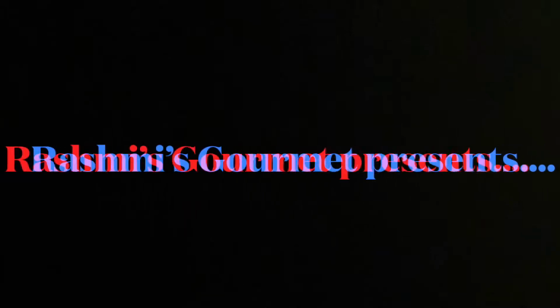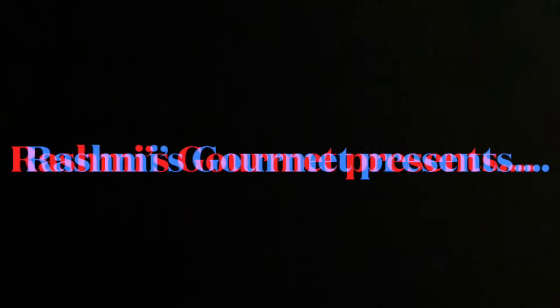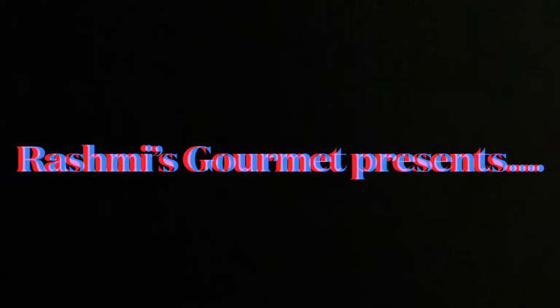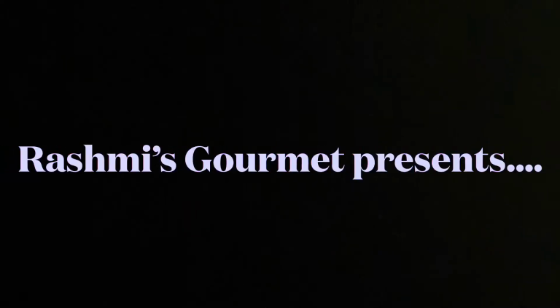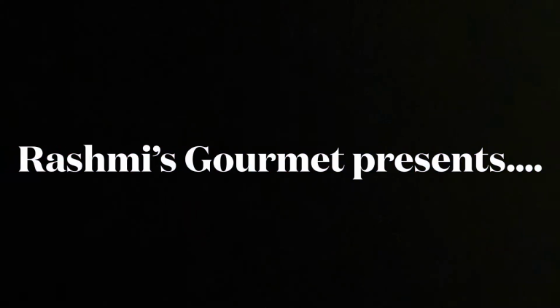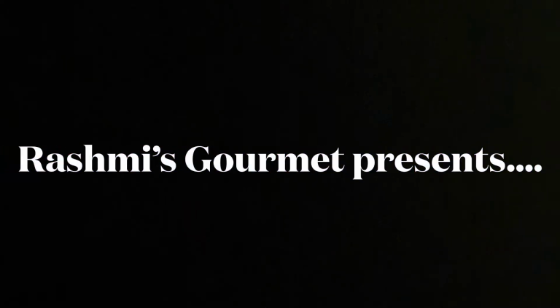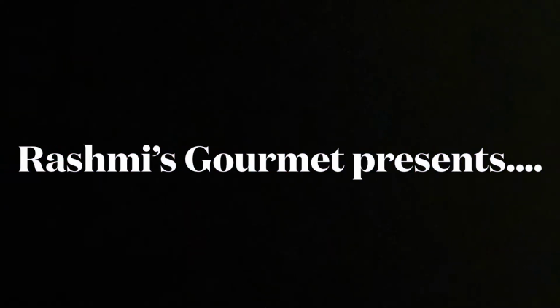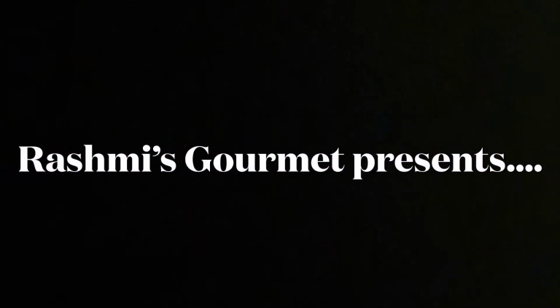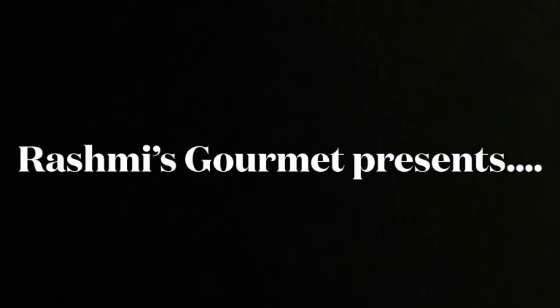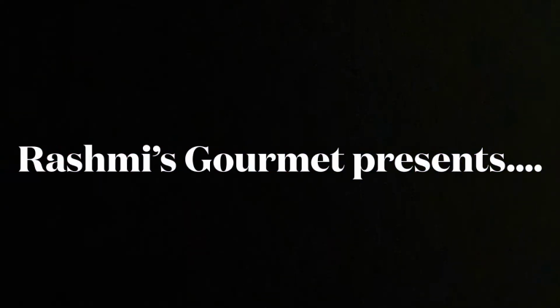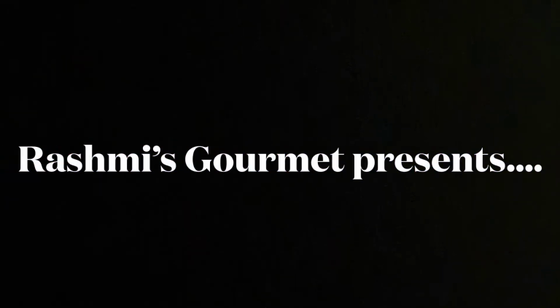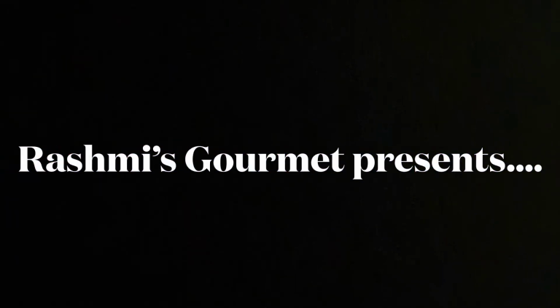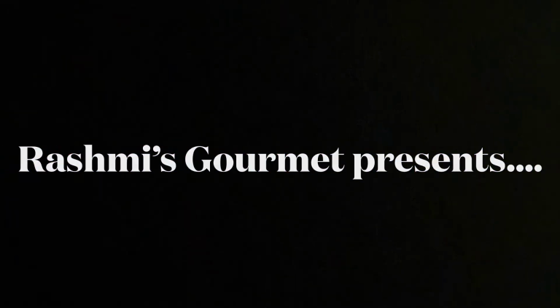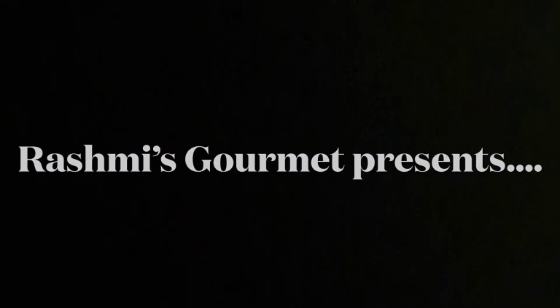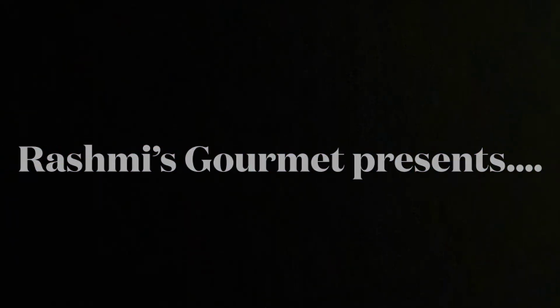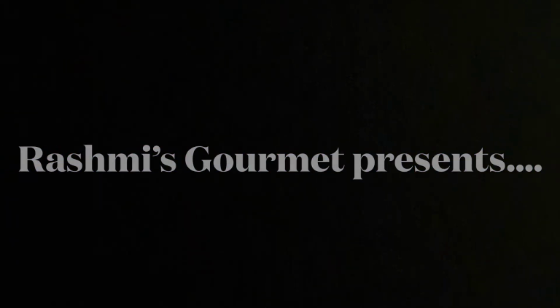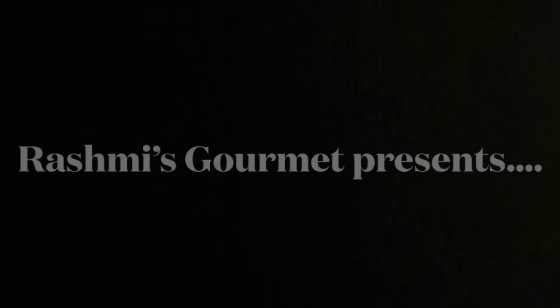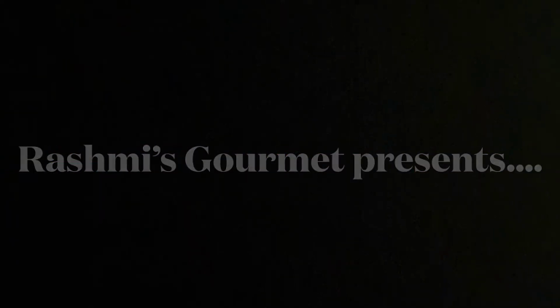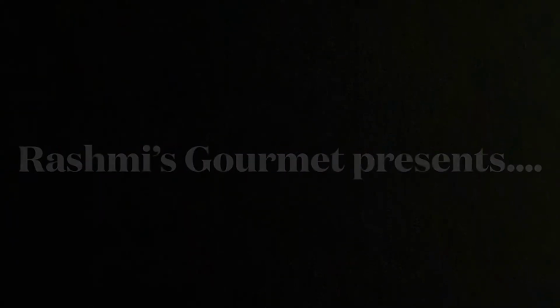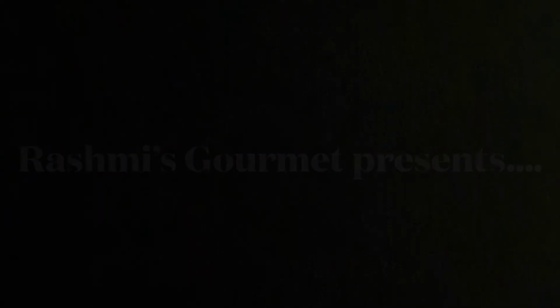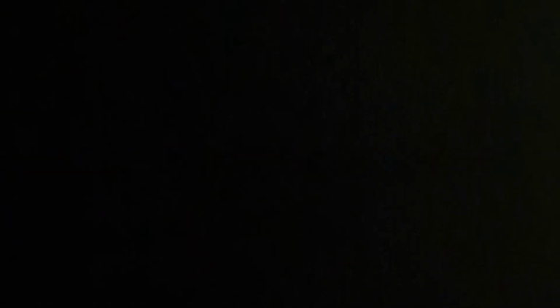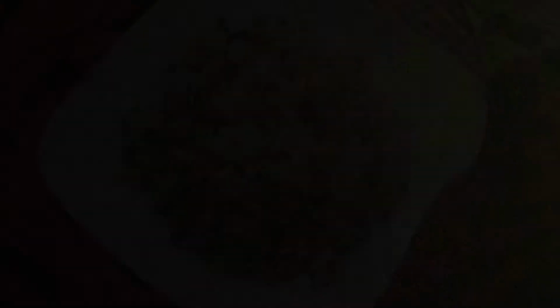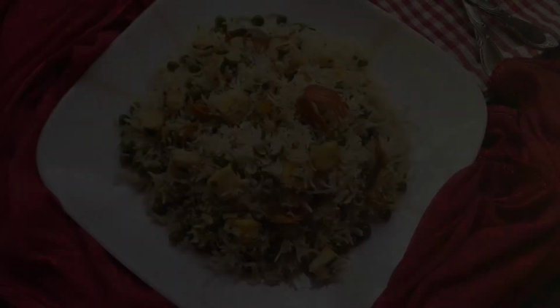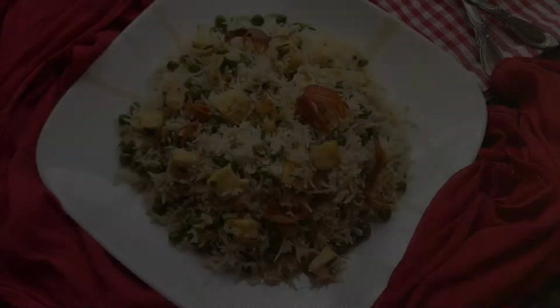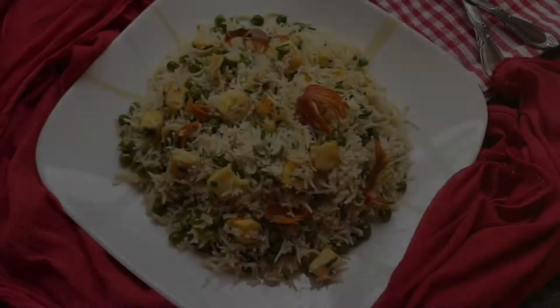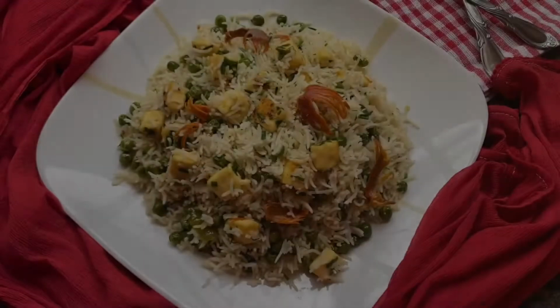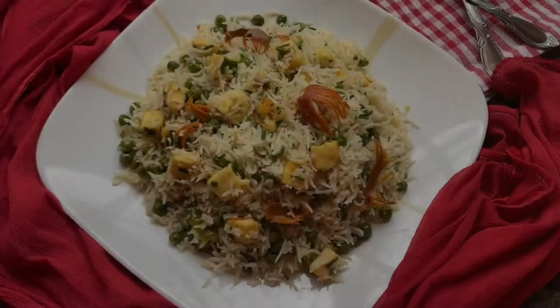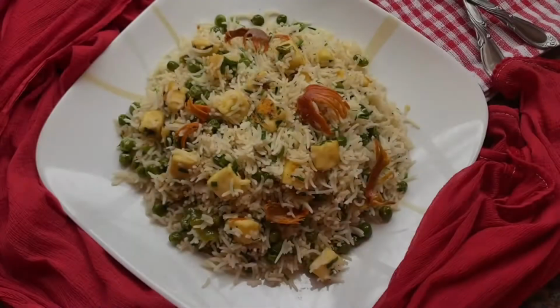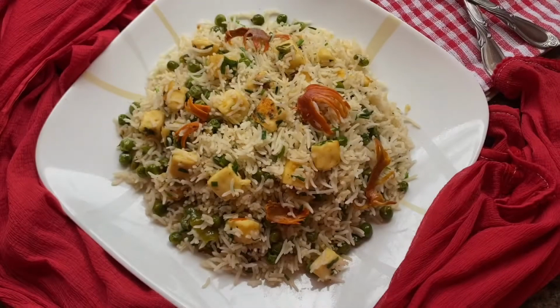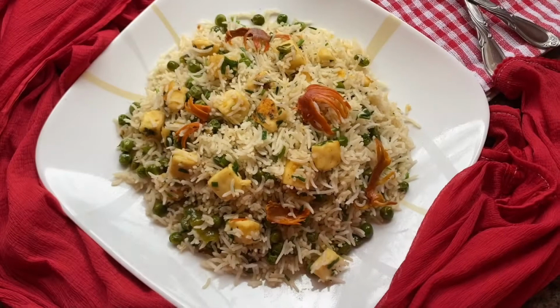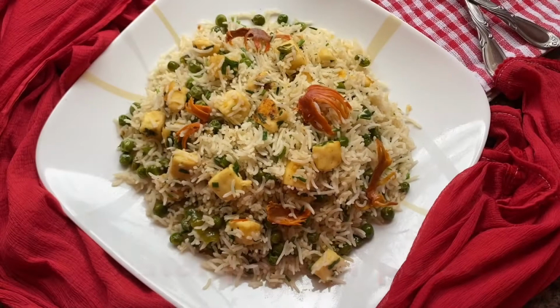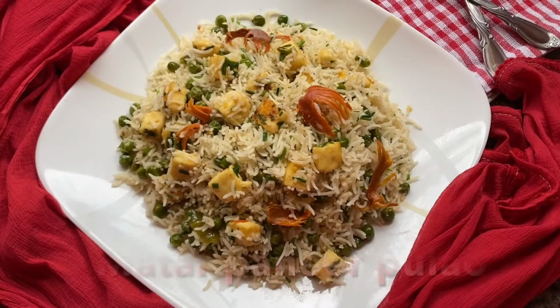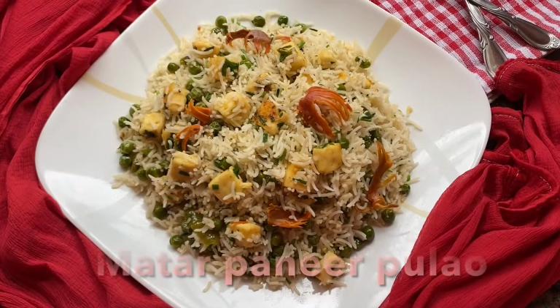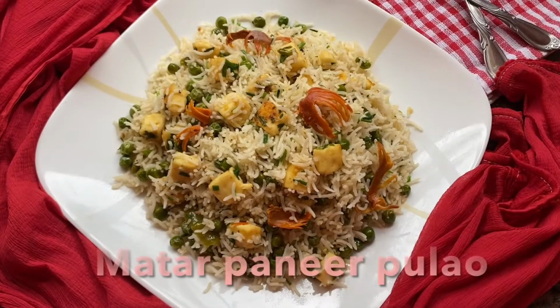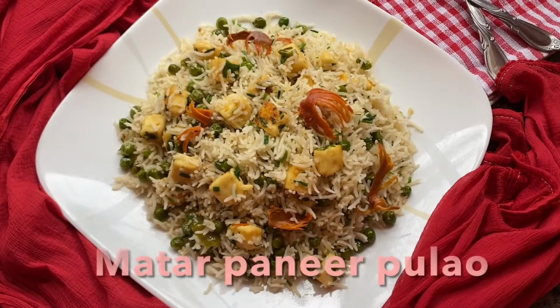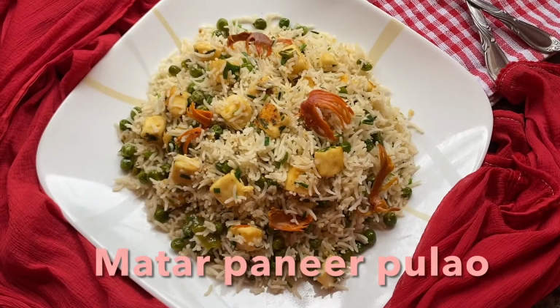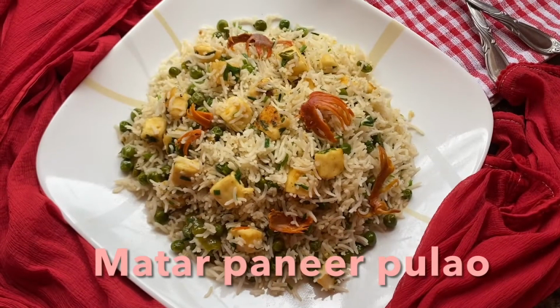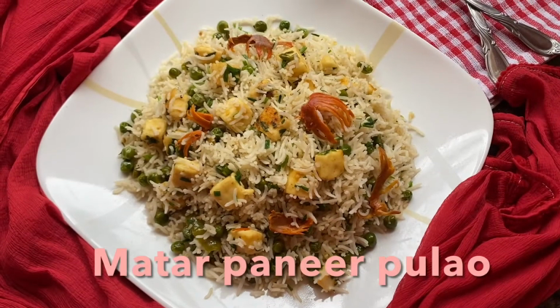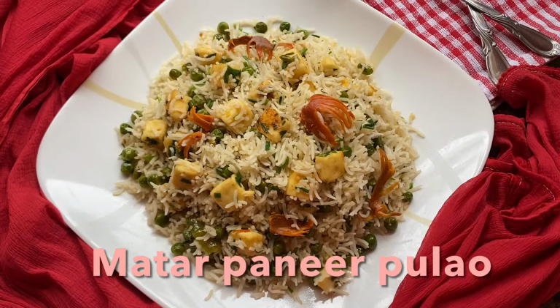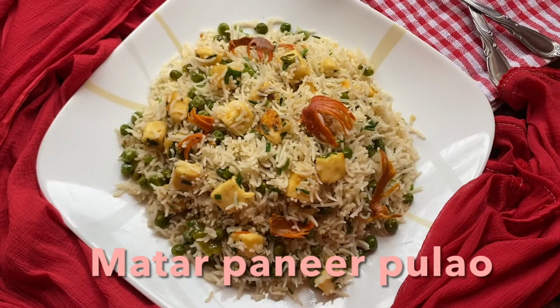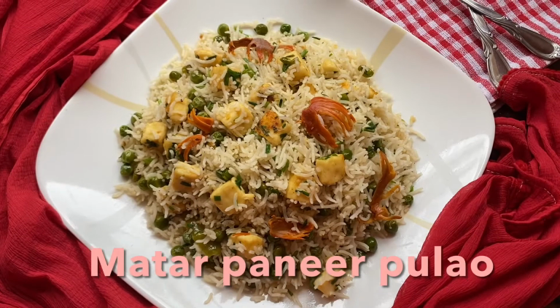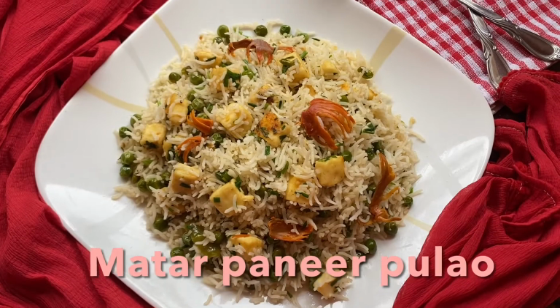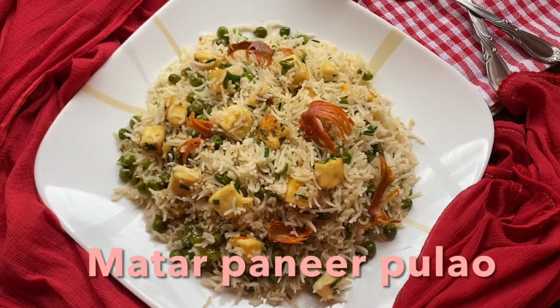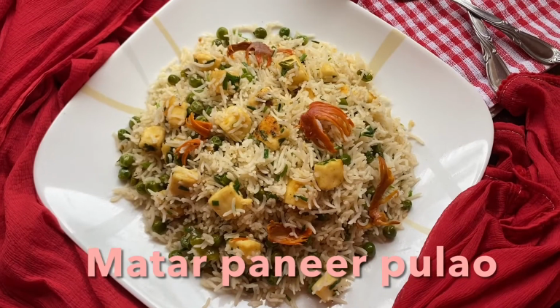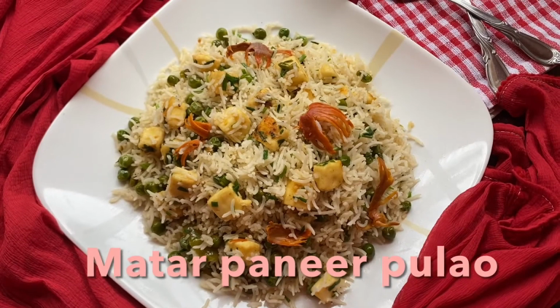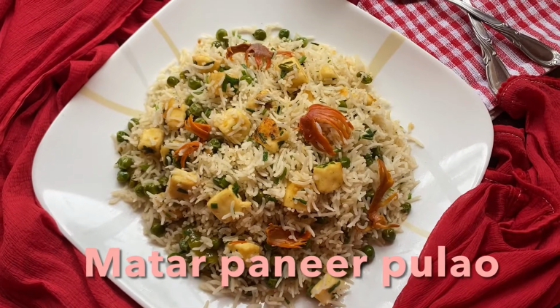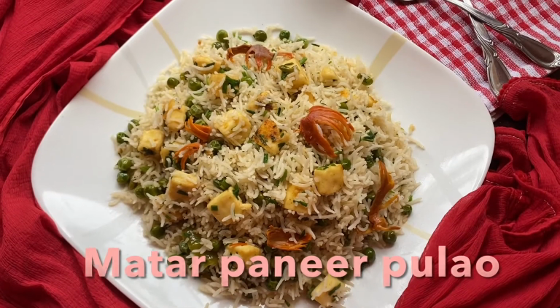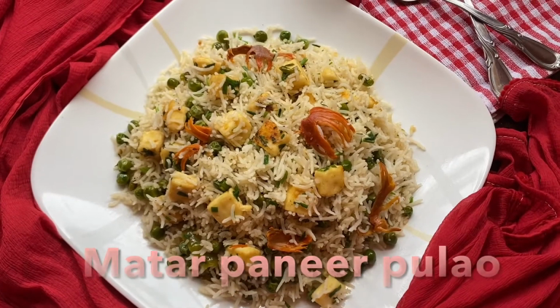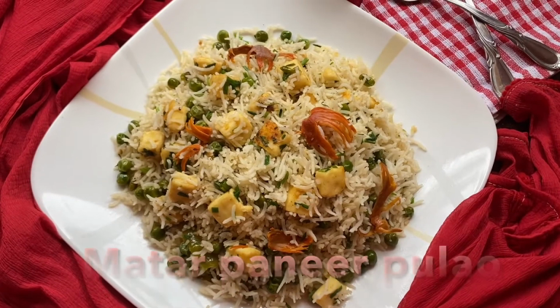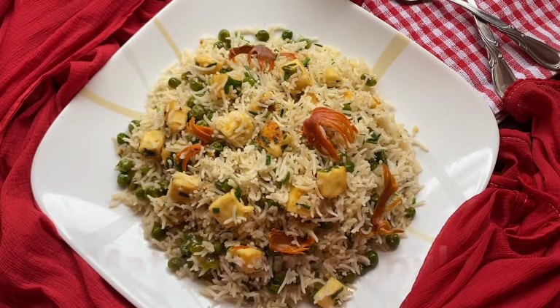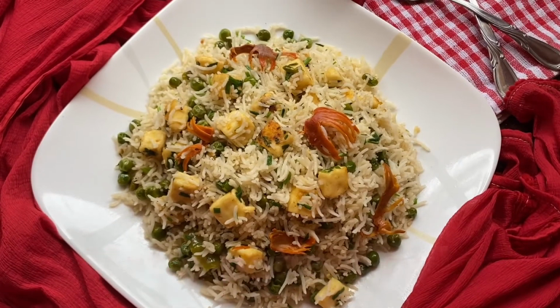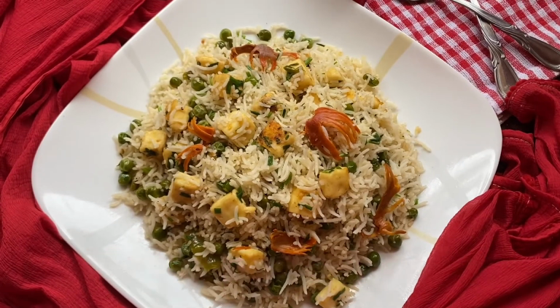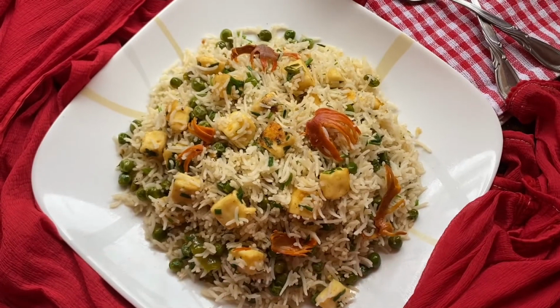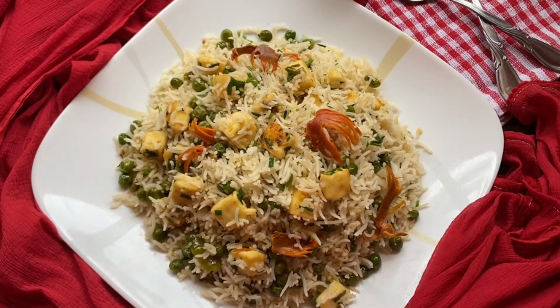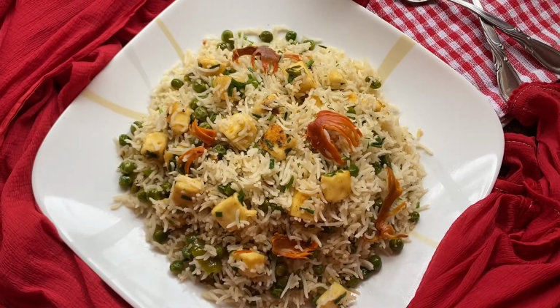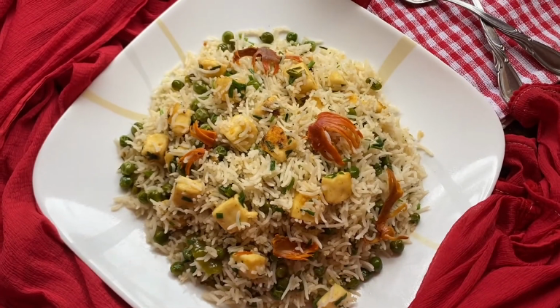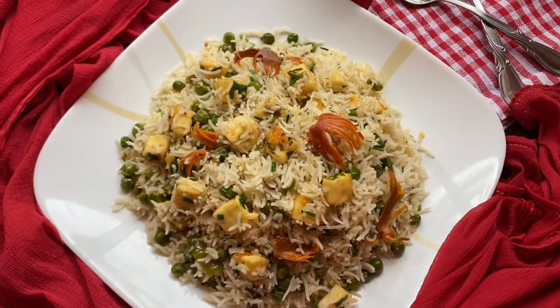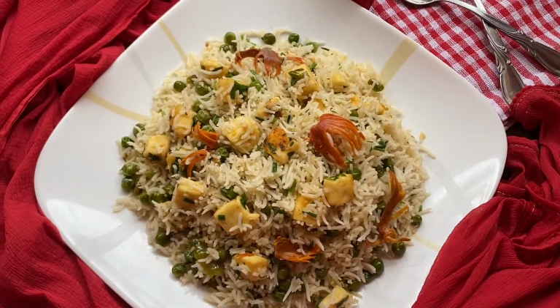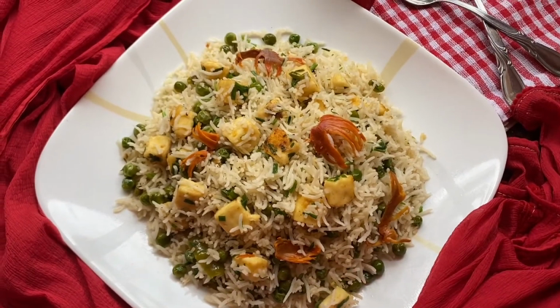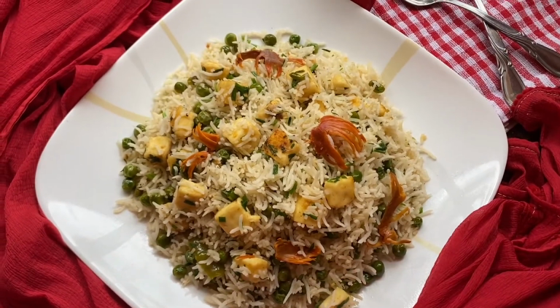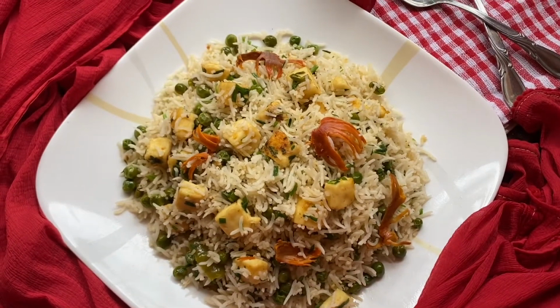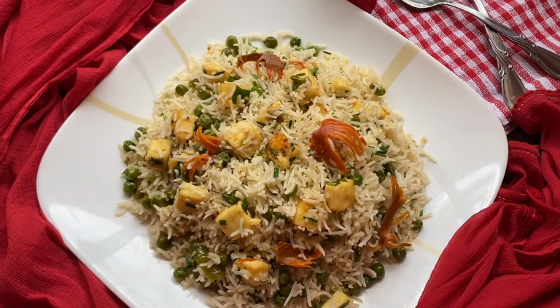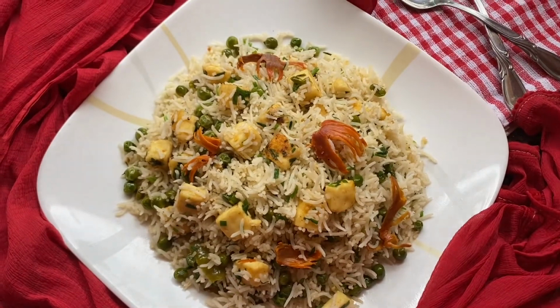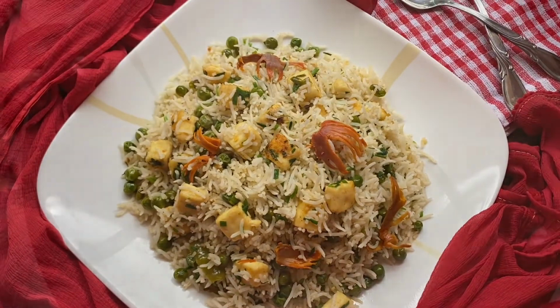A very flavorful and quick to make is this Matar Paneer Pulao recipe on Rashmi's Gourmet. Take a look at how to make it.